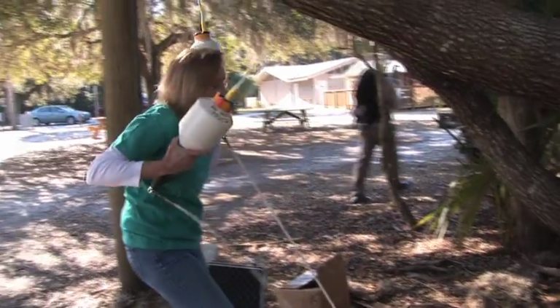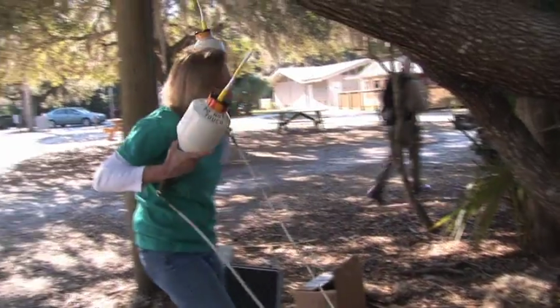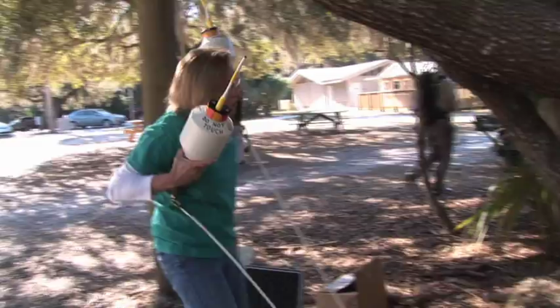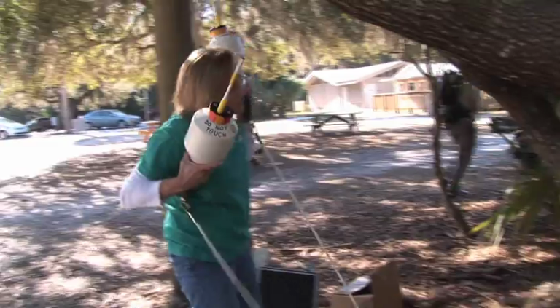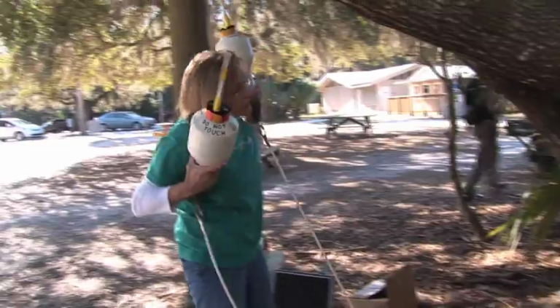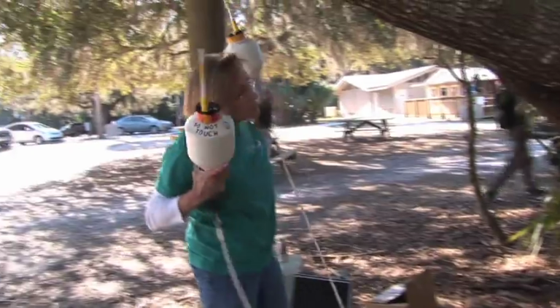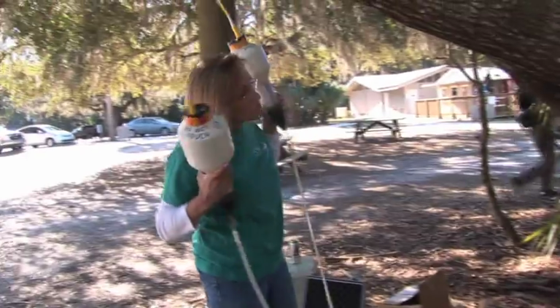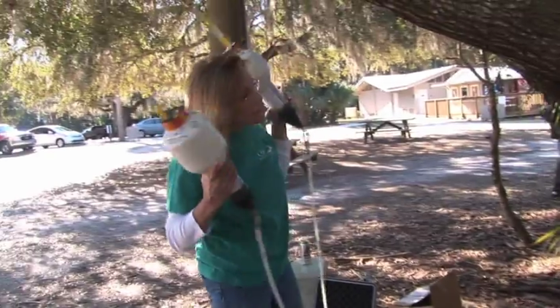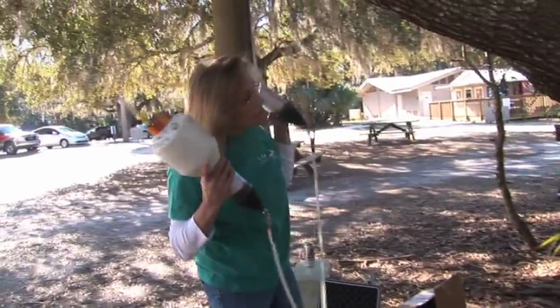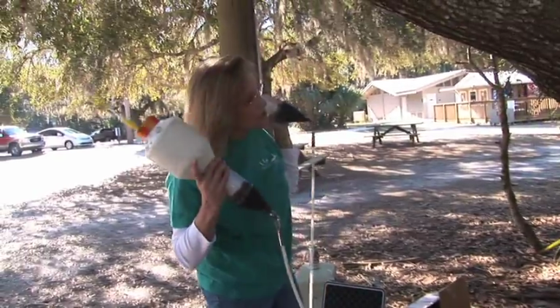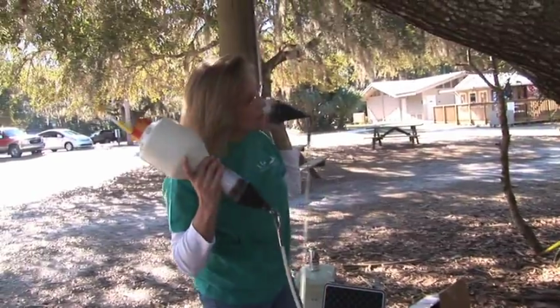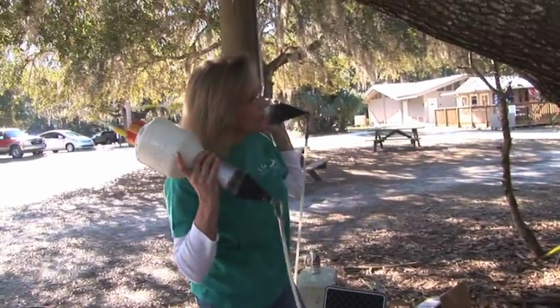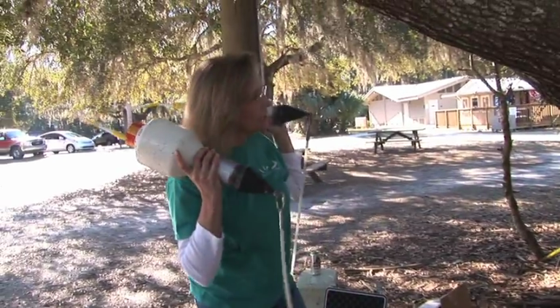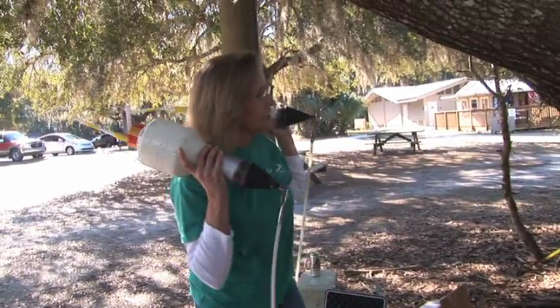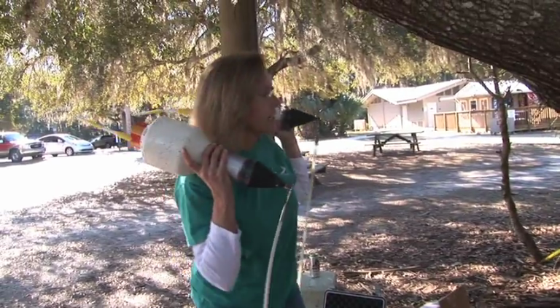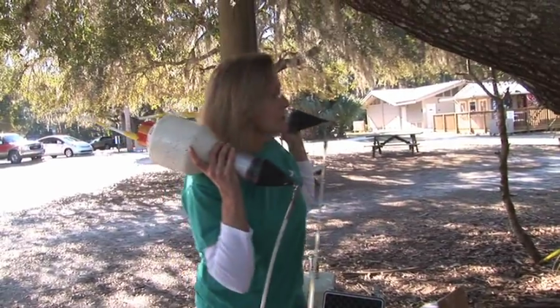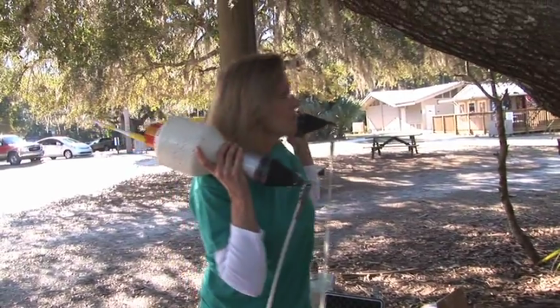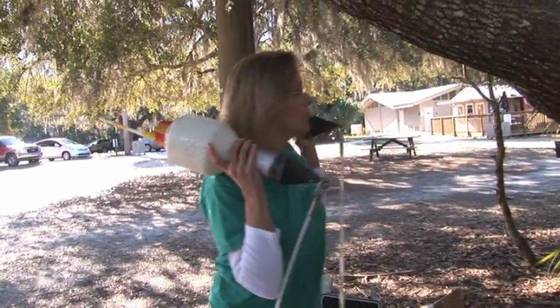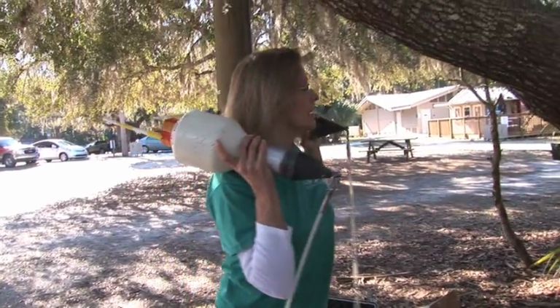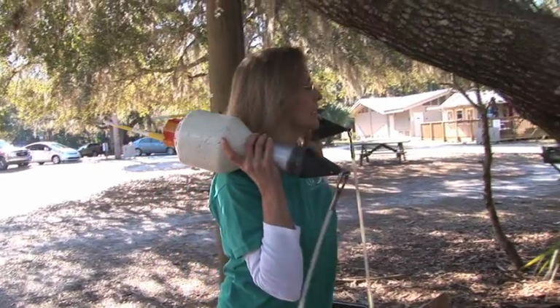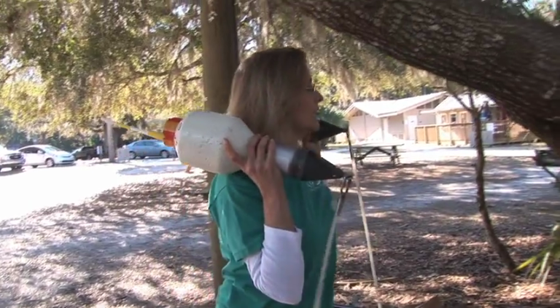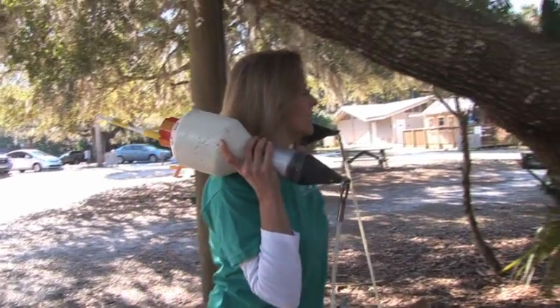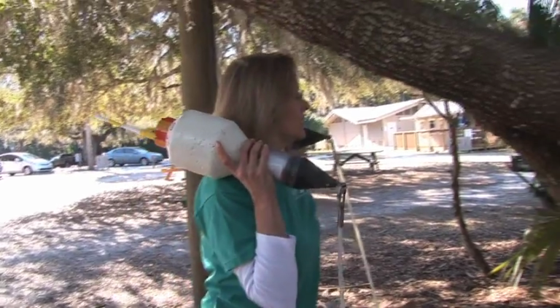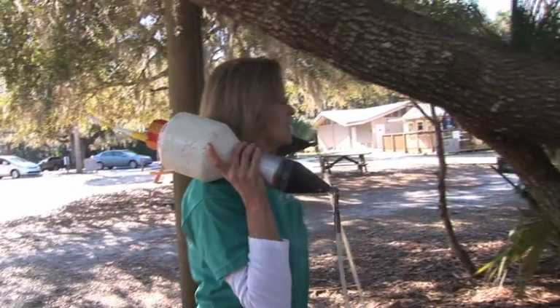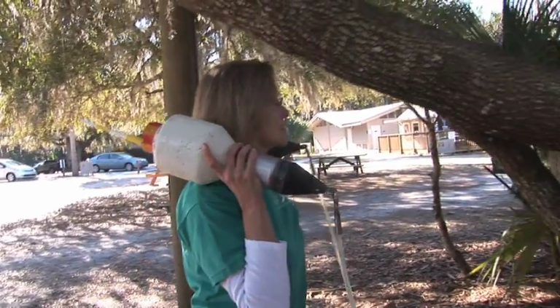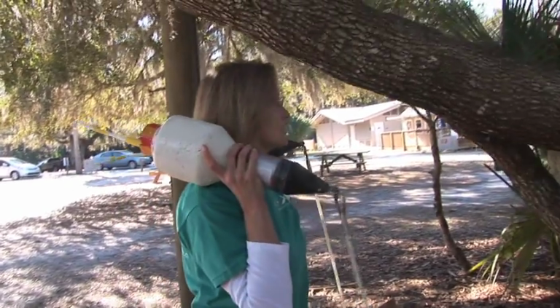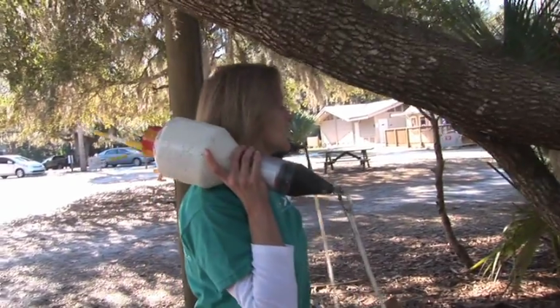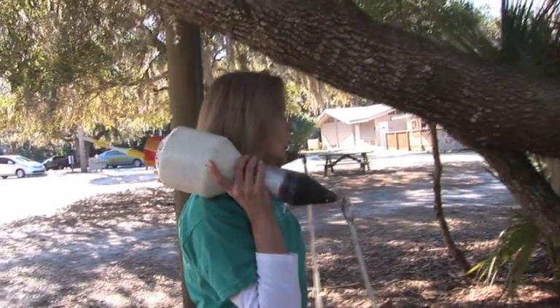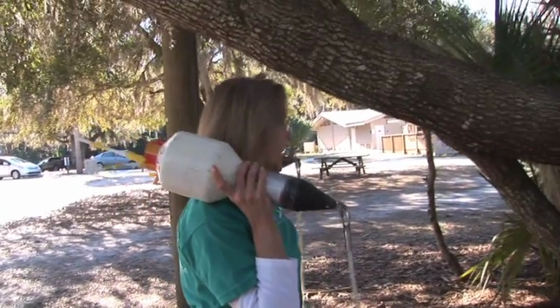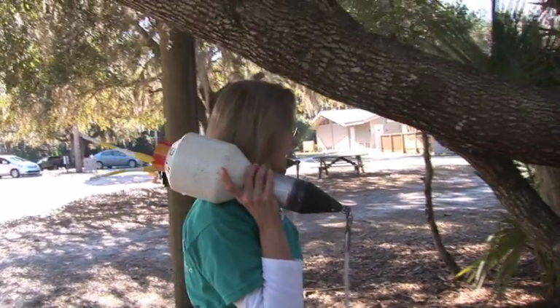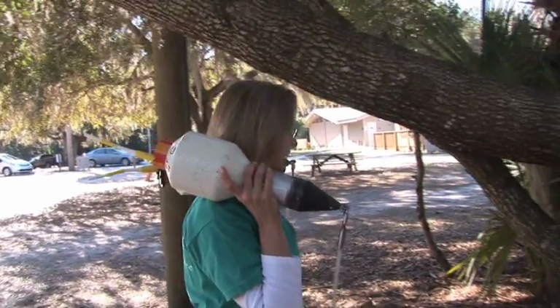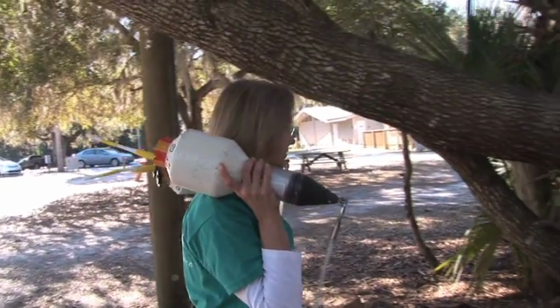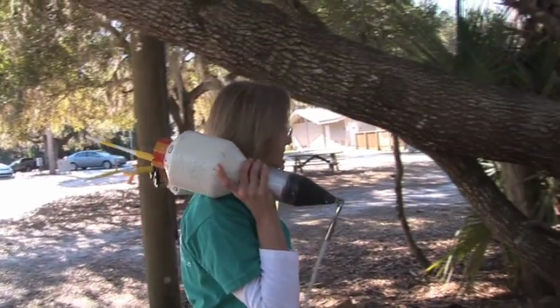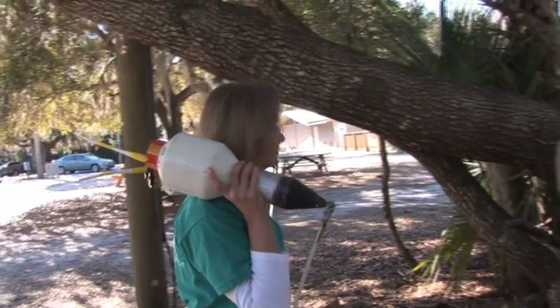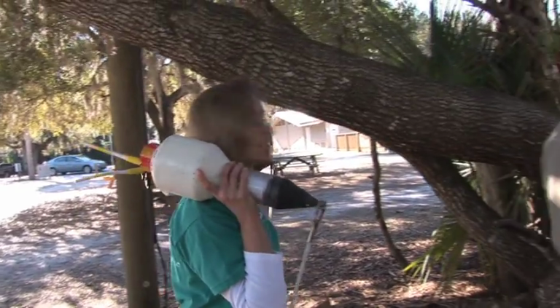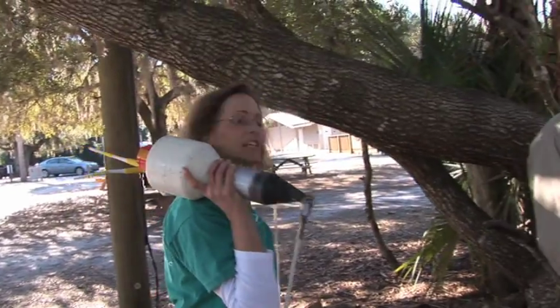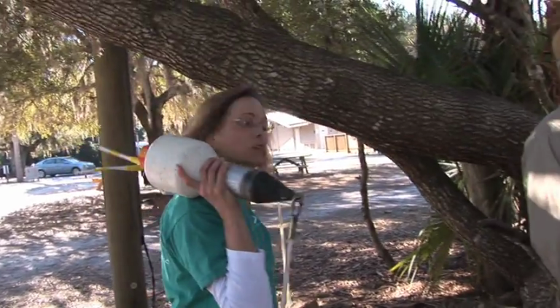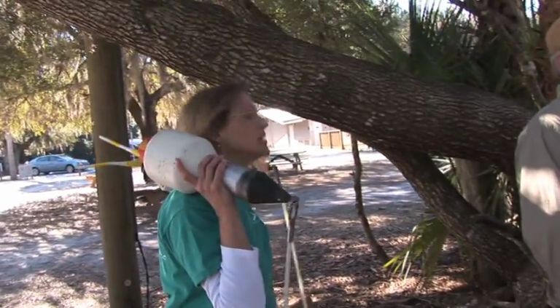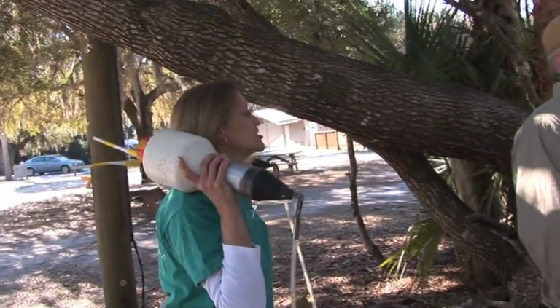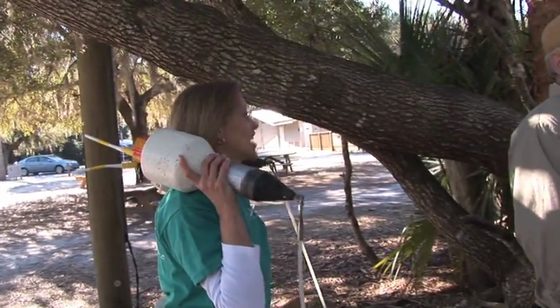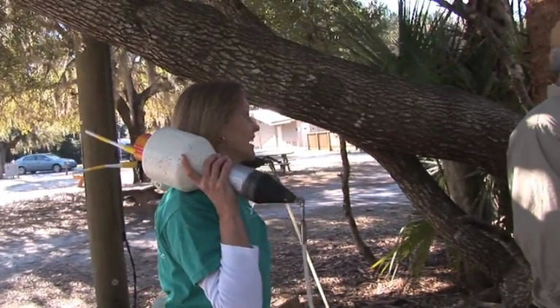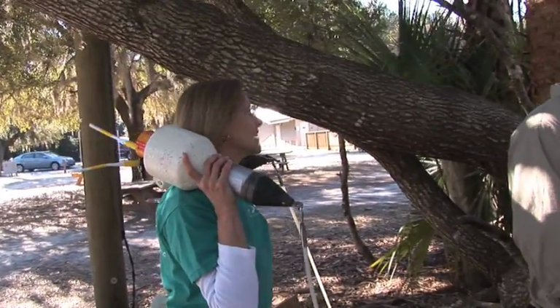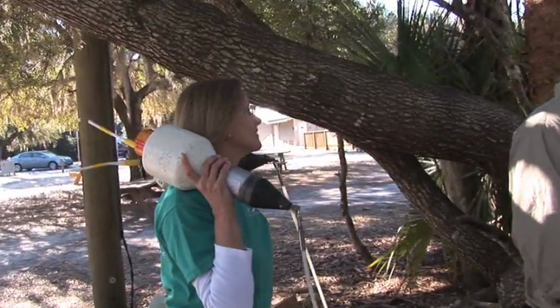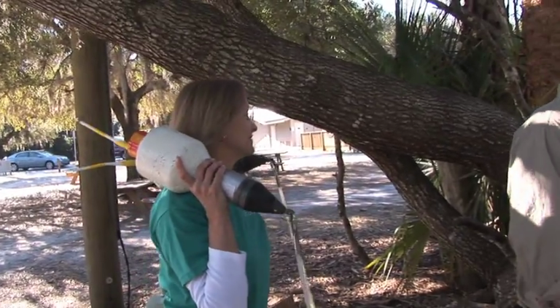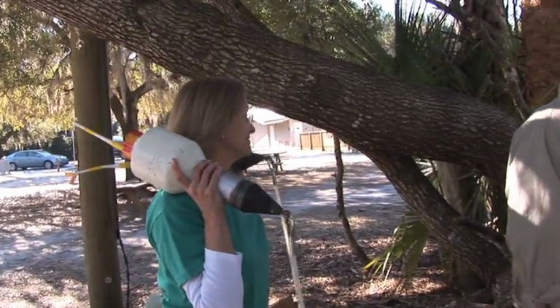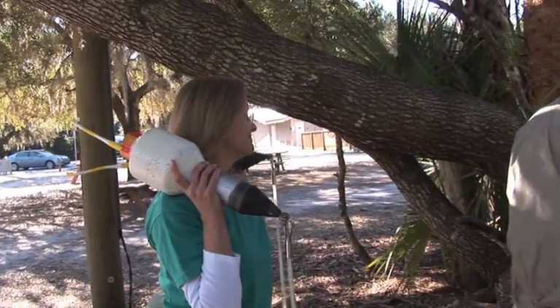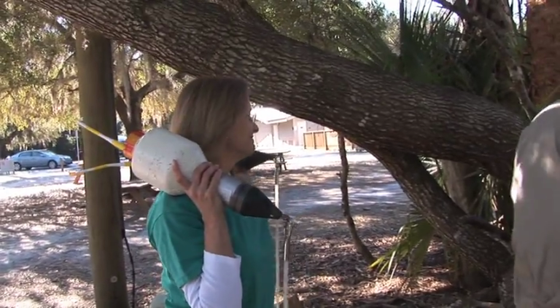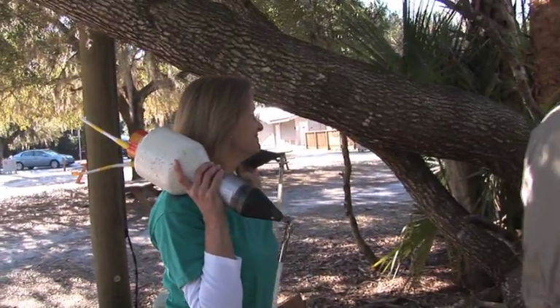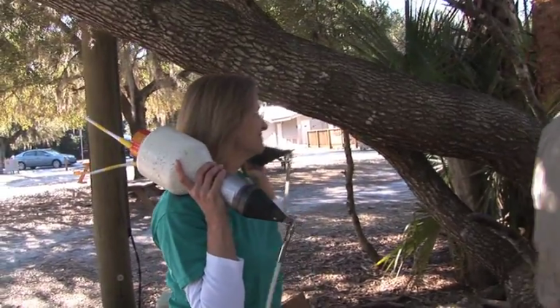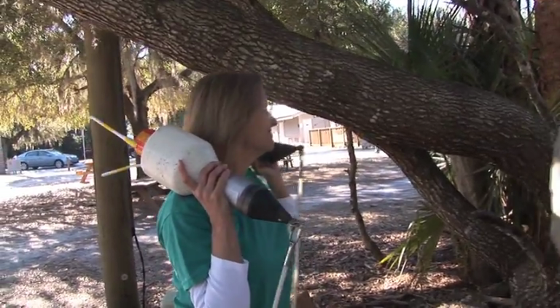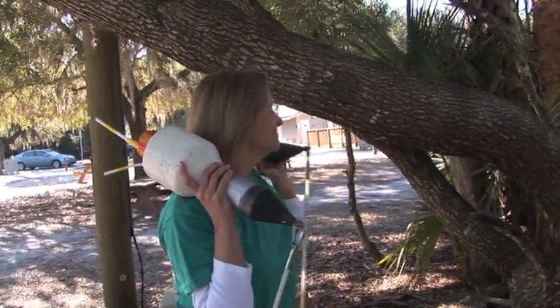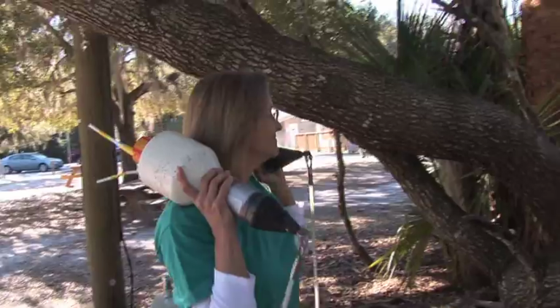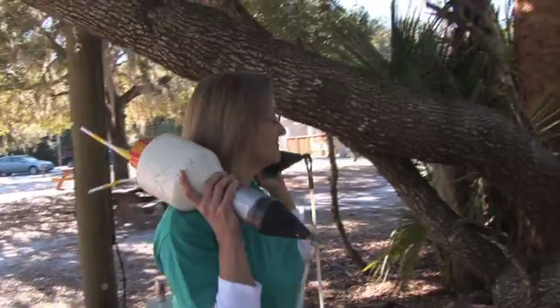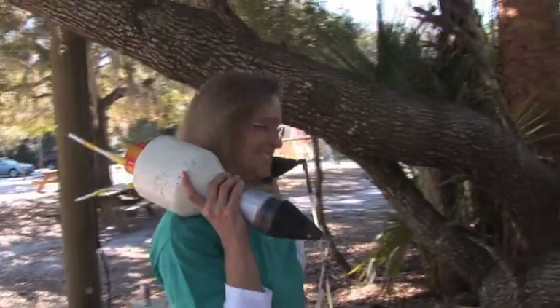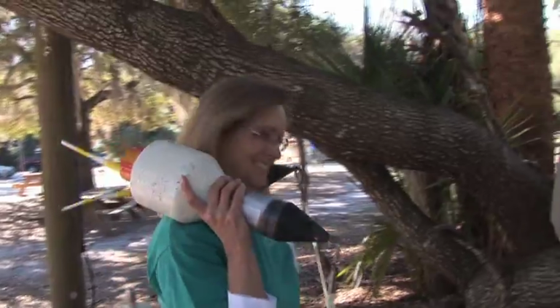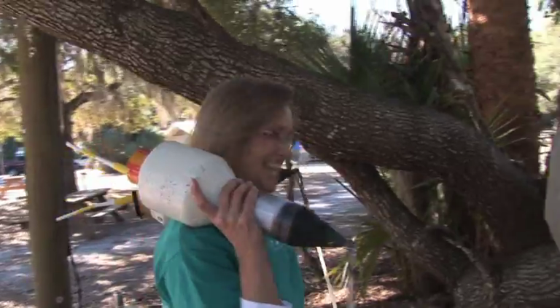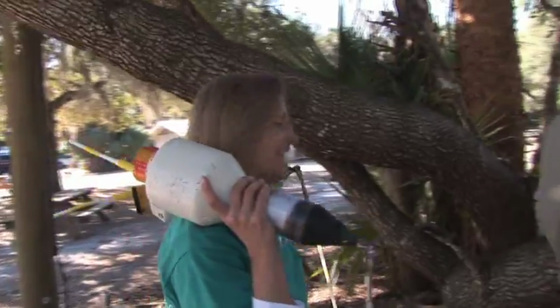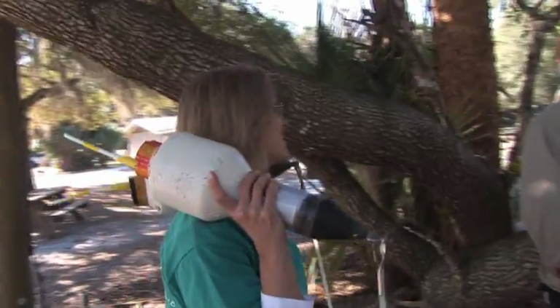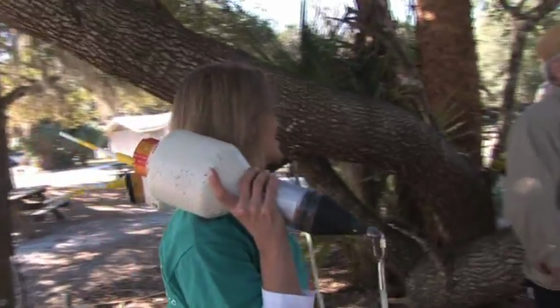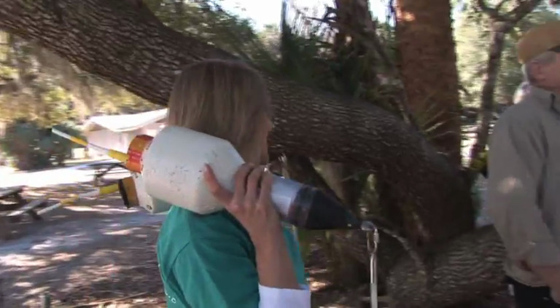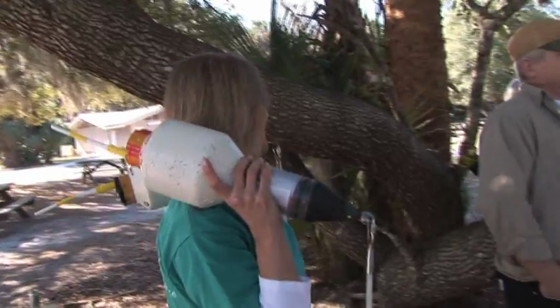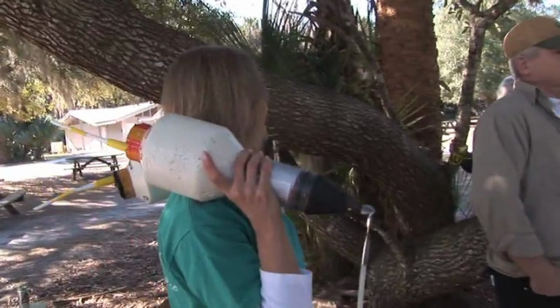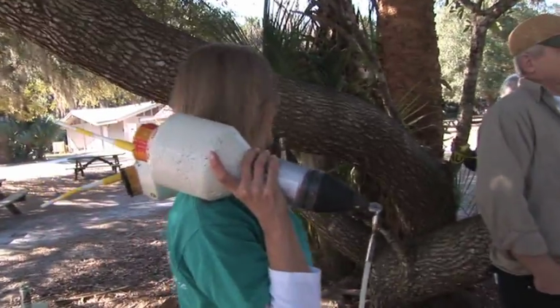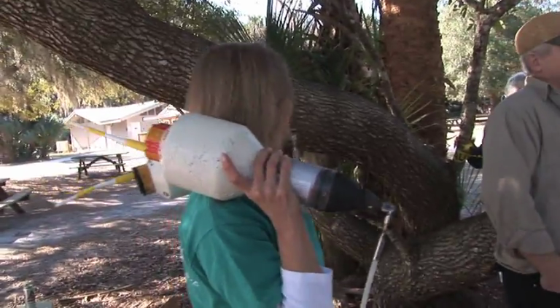One of them is Webster and the other one is Webster. One of them is Jacky — the little one is Jacky. Yeah, that's Jacky.